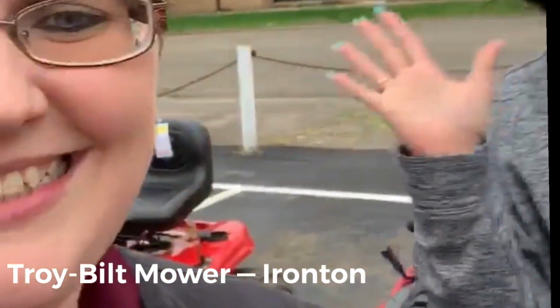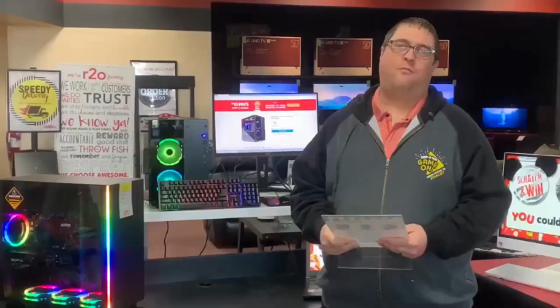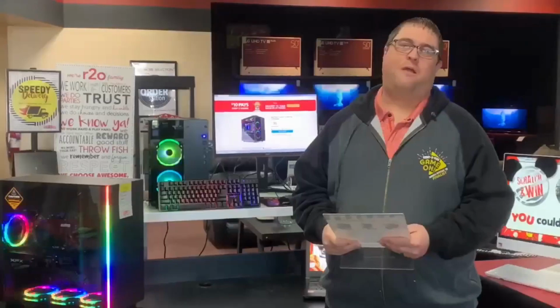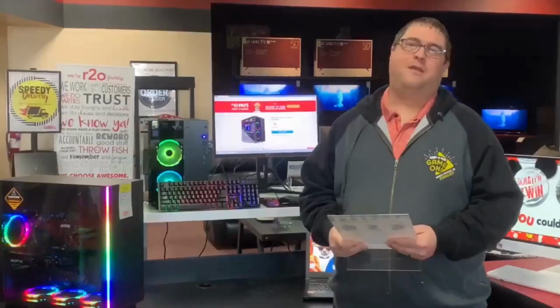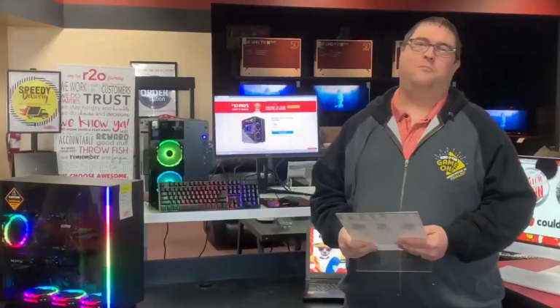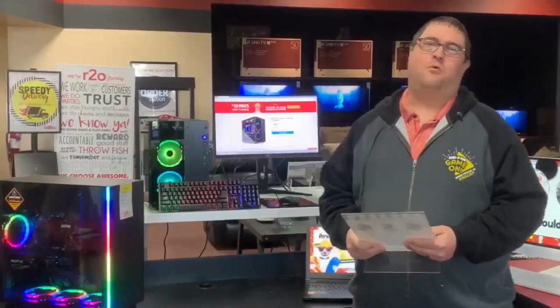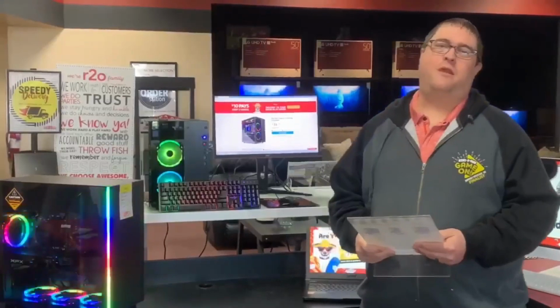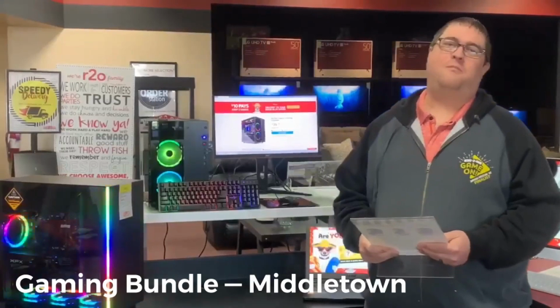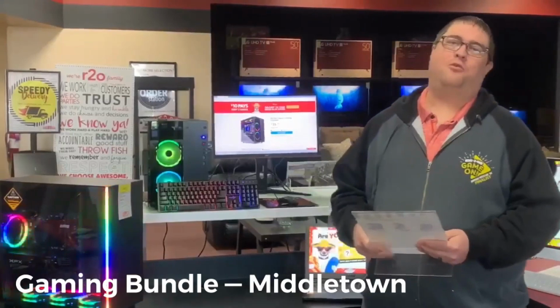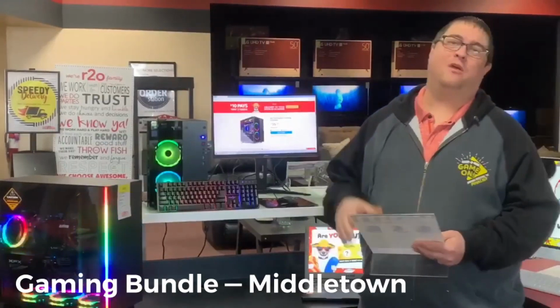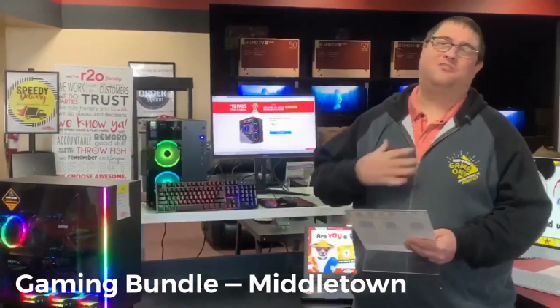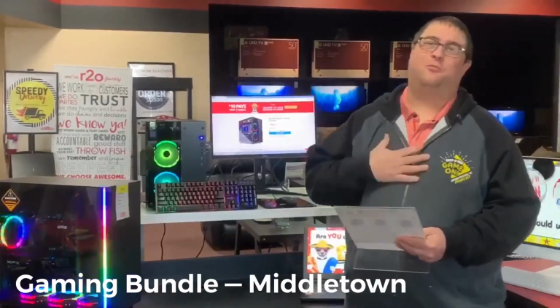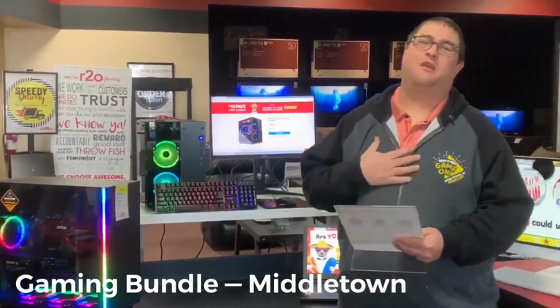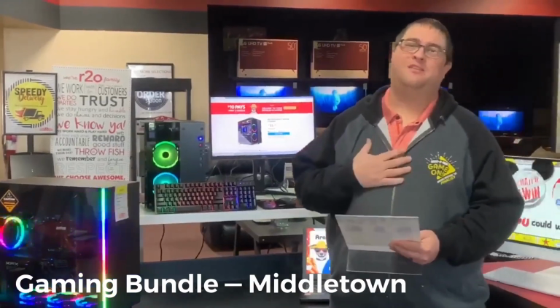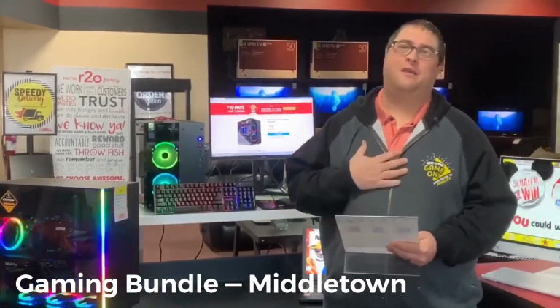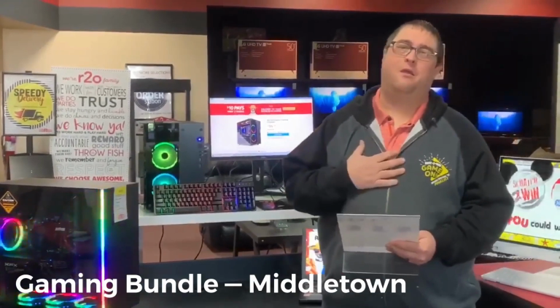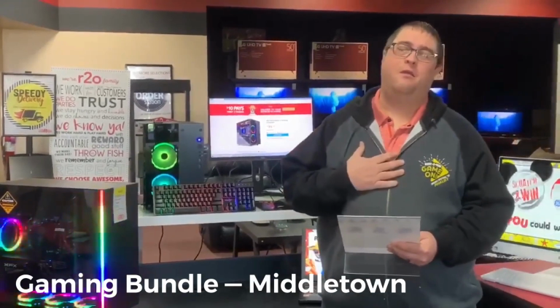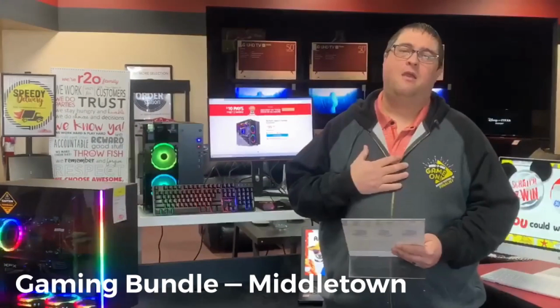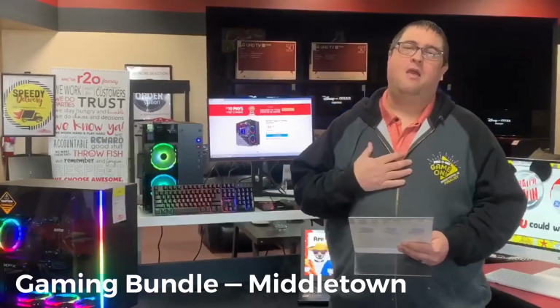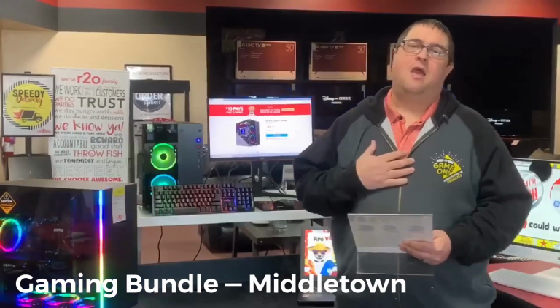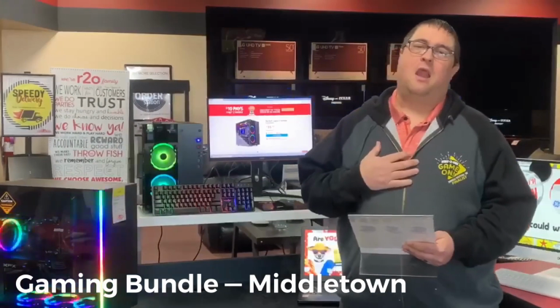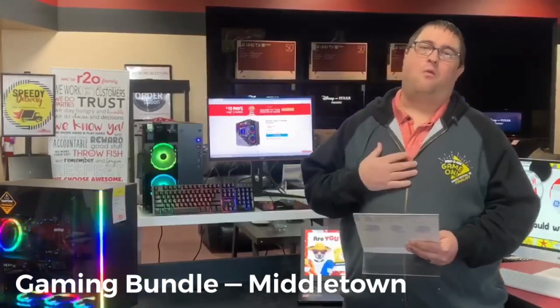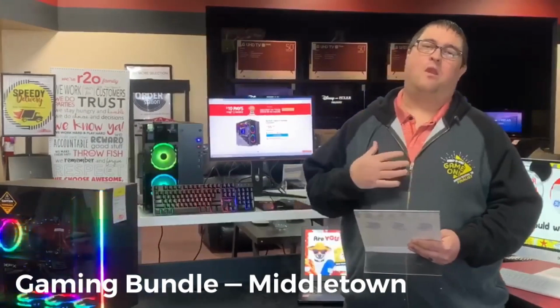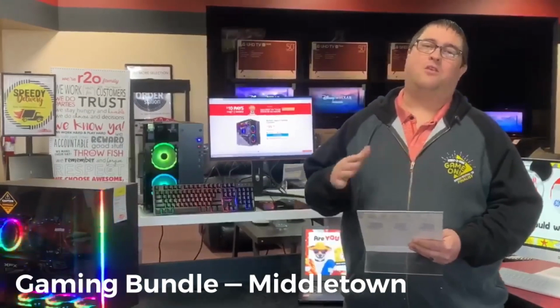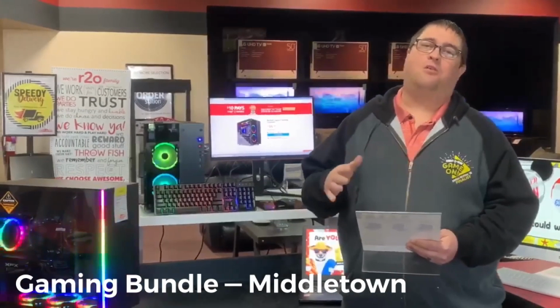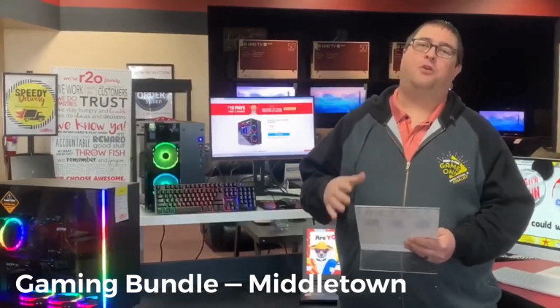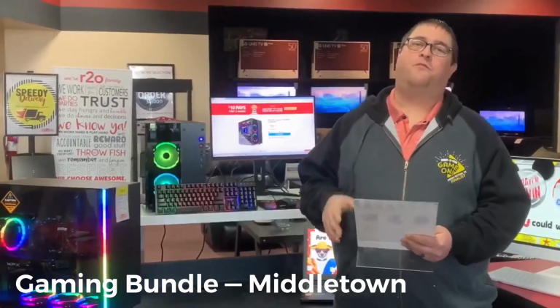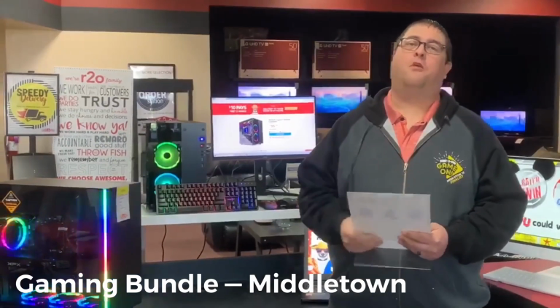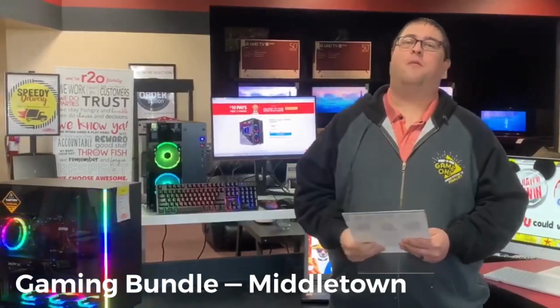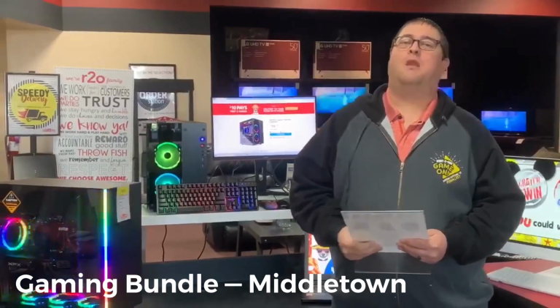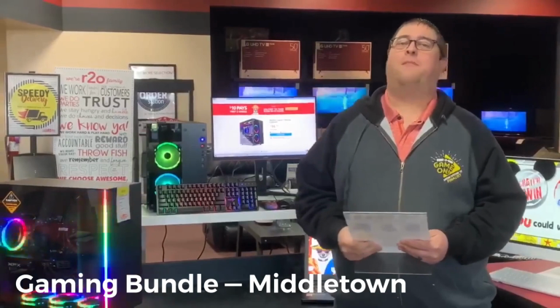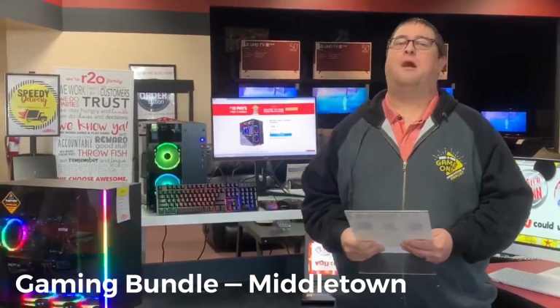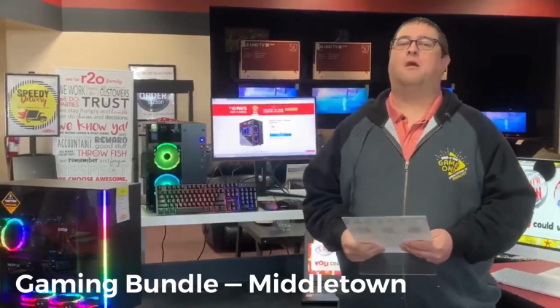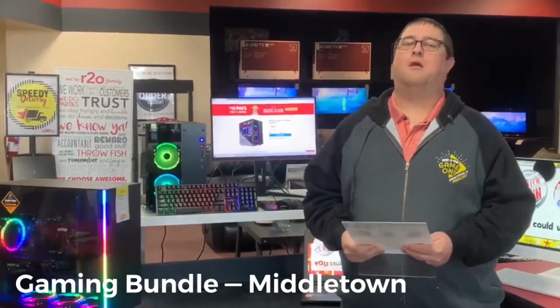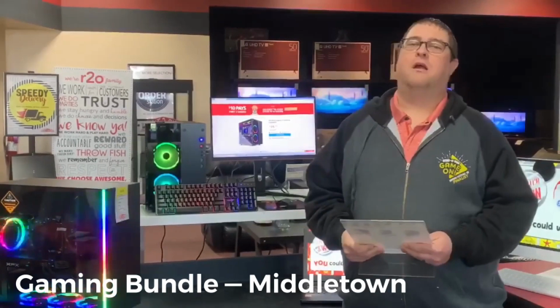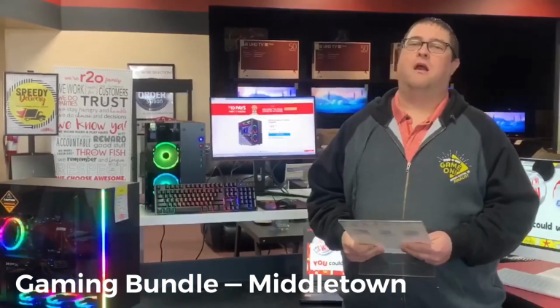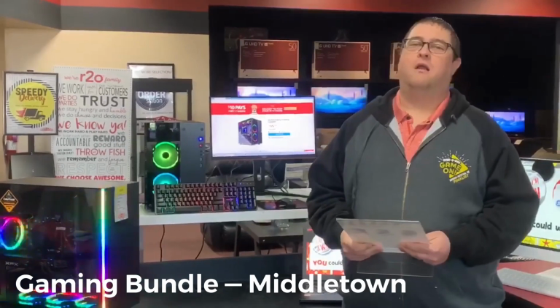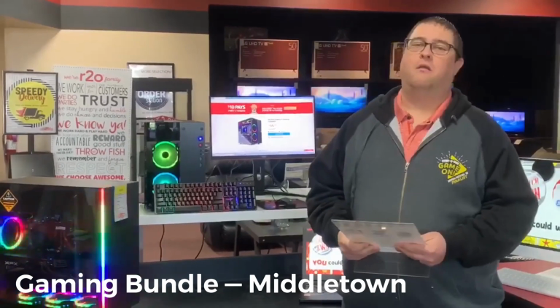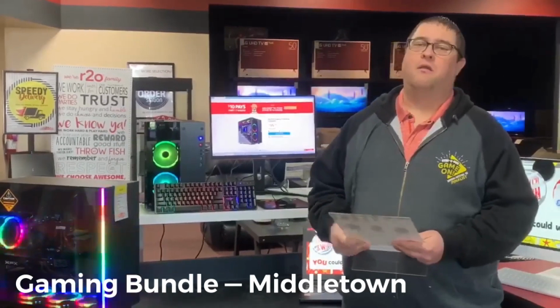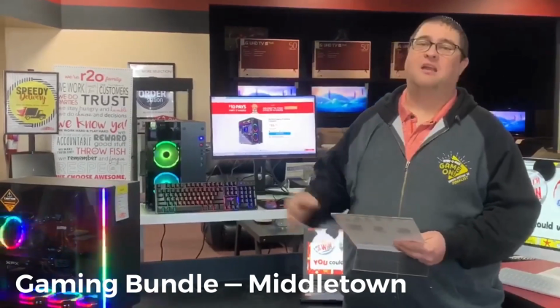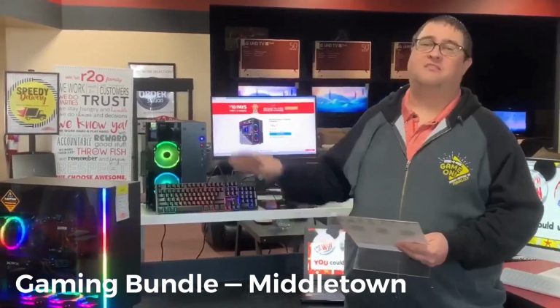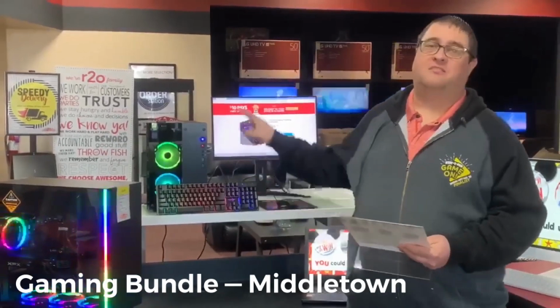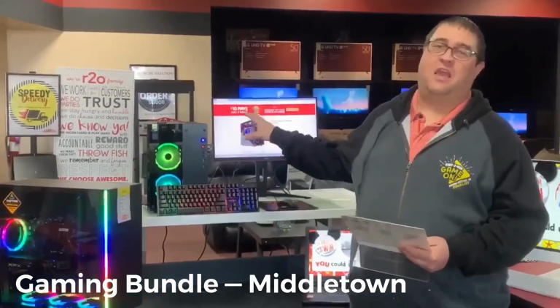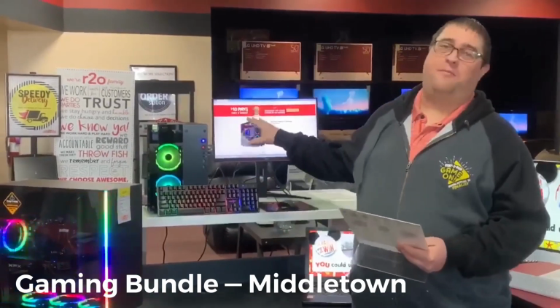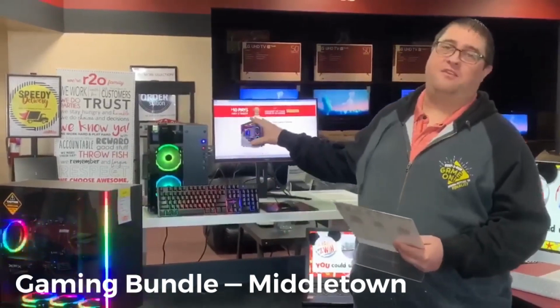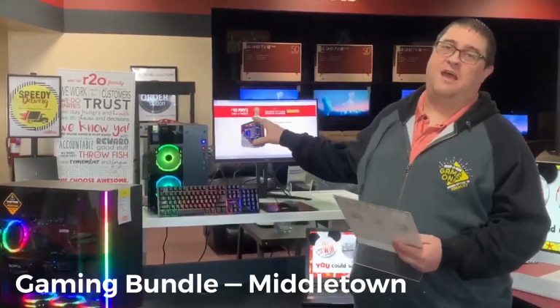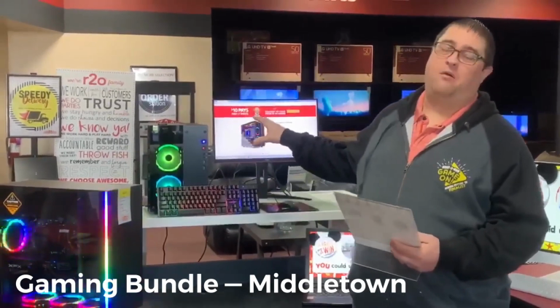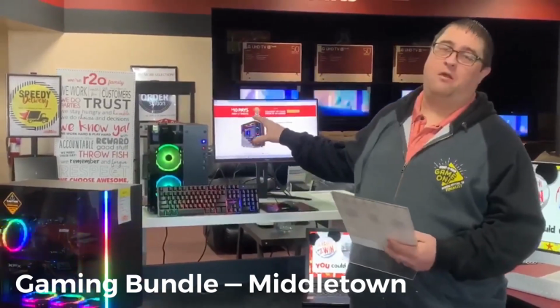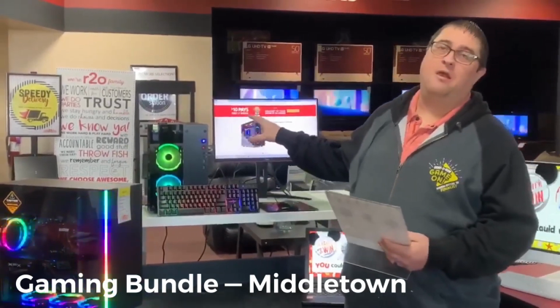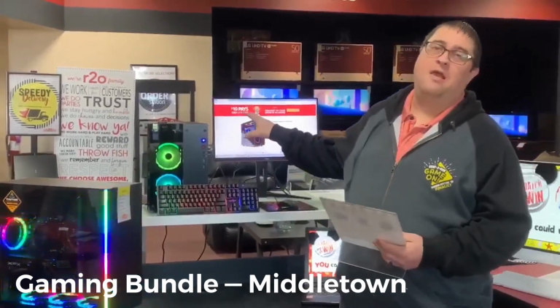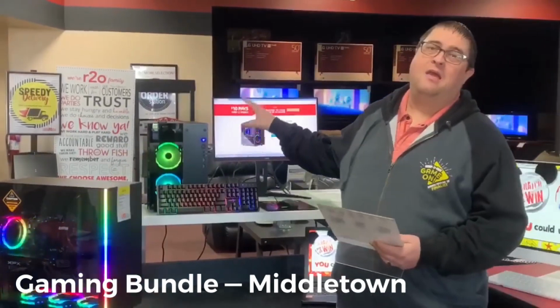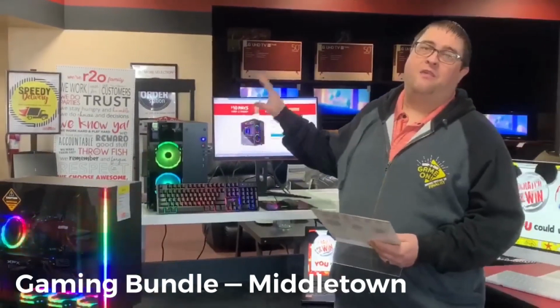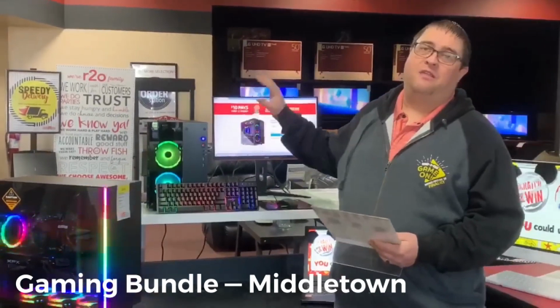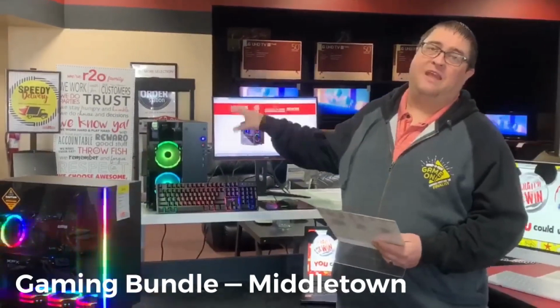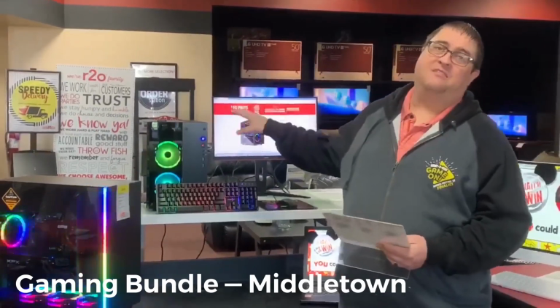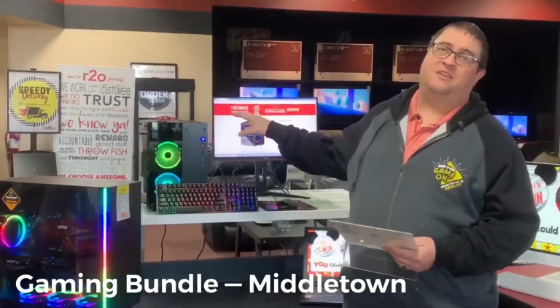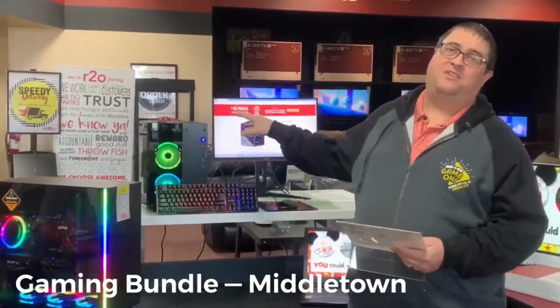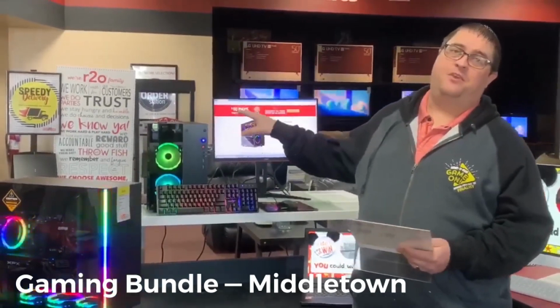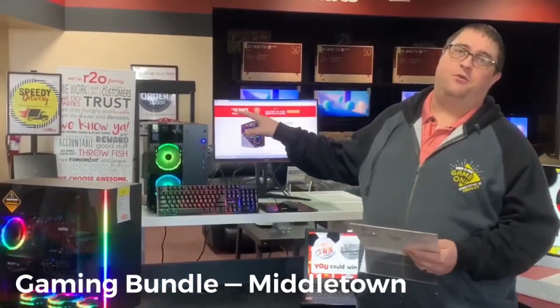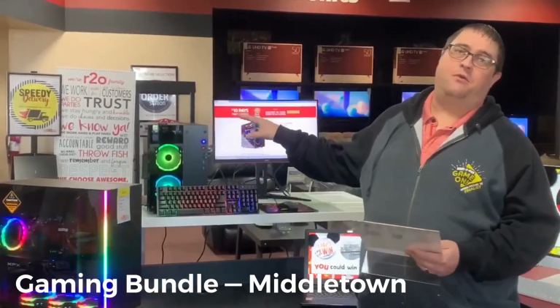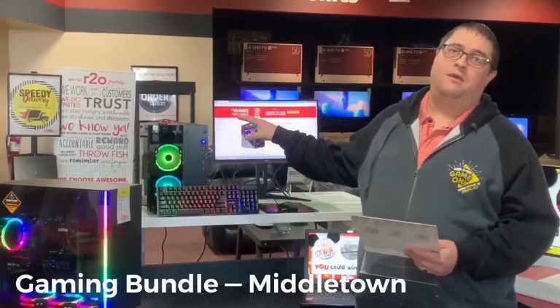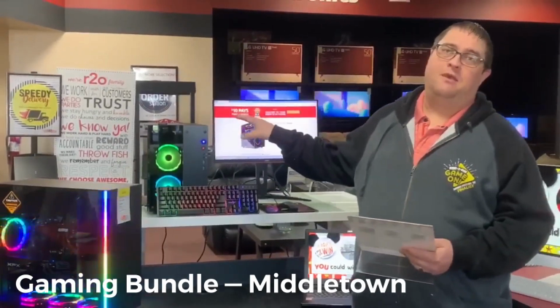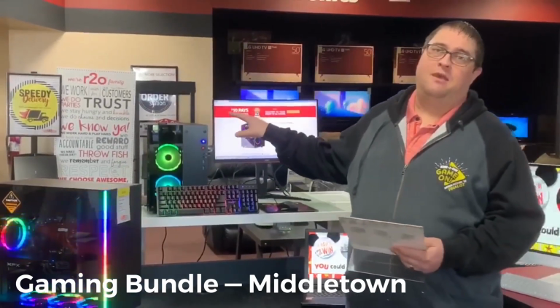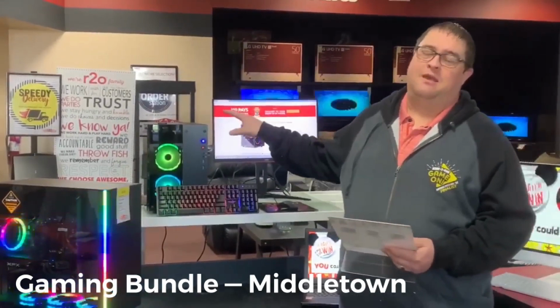Good morning. Chris from Rent to Own, and I want to talk to you about our nicest gaming tower, the Legacy 2.